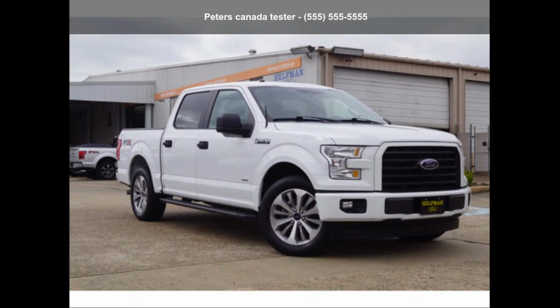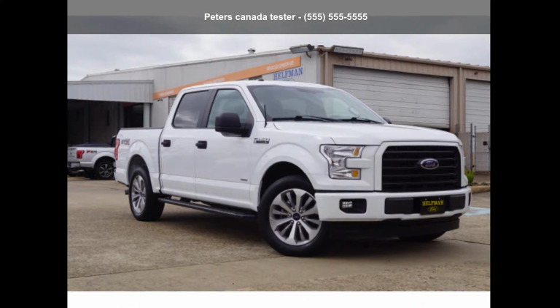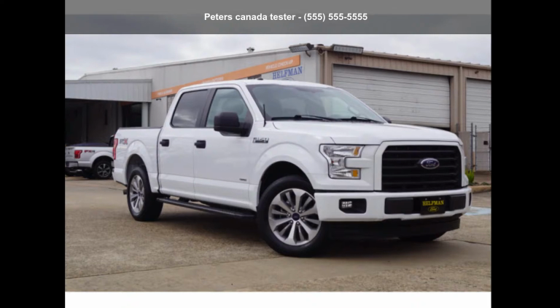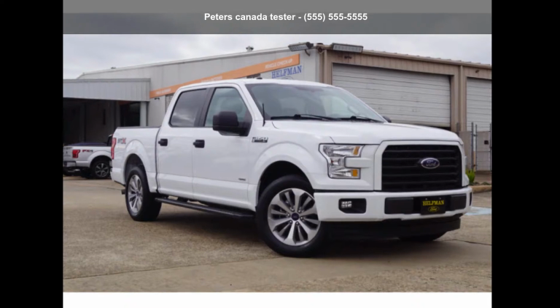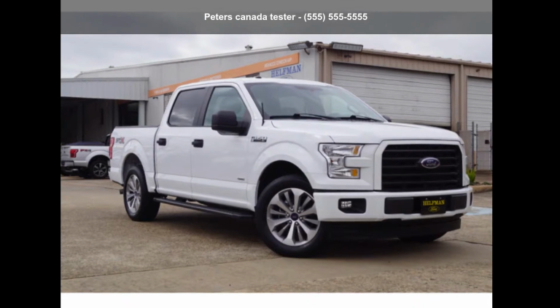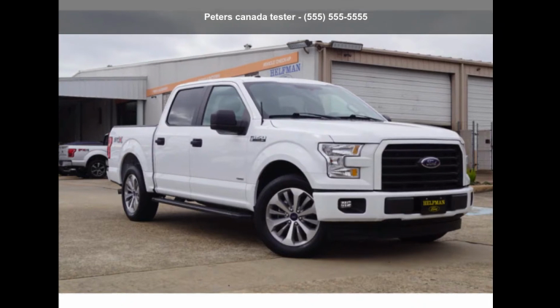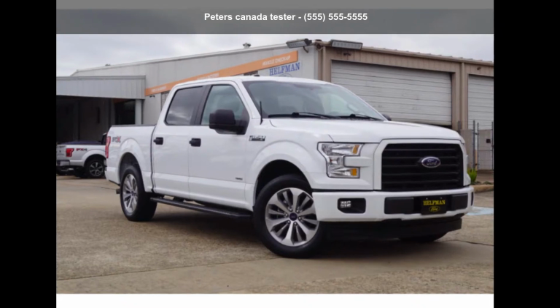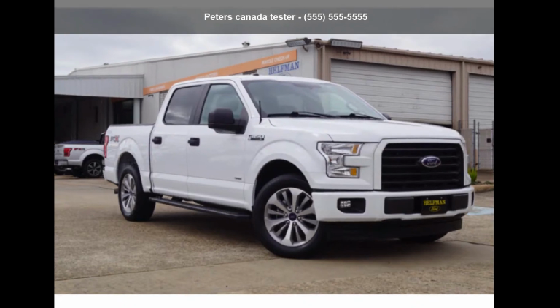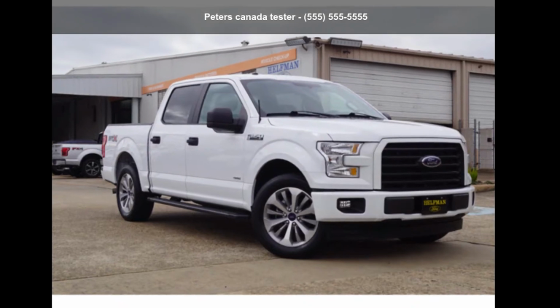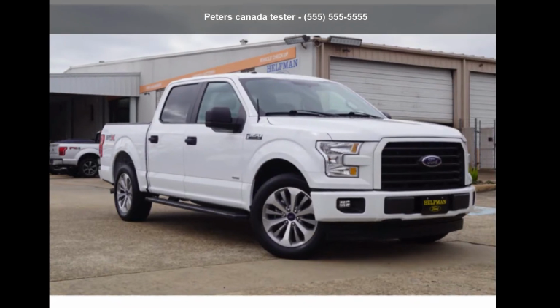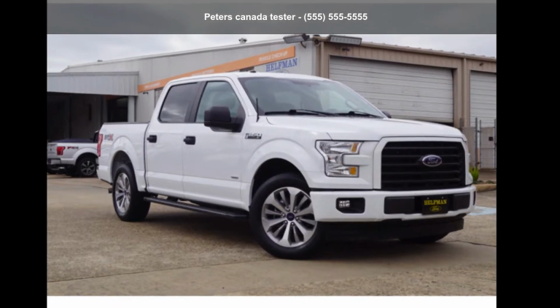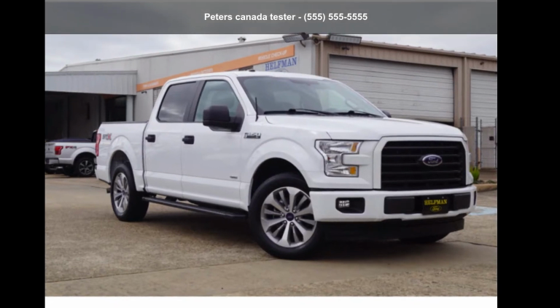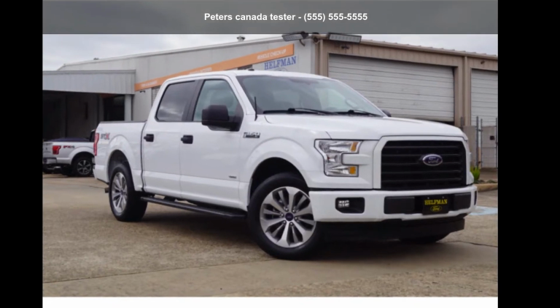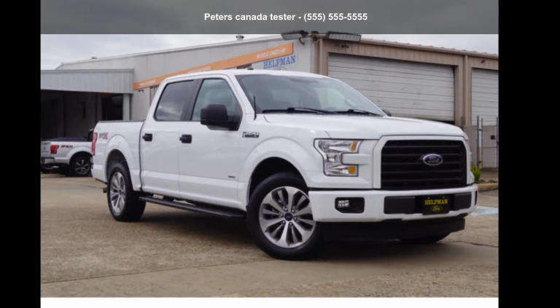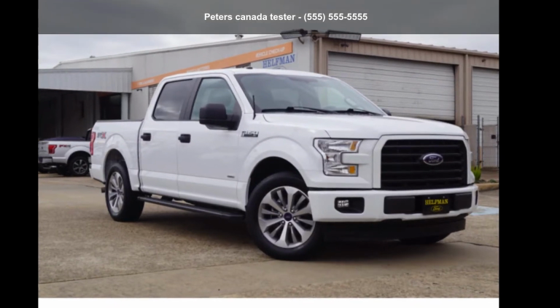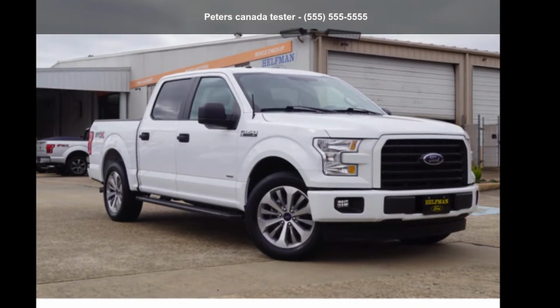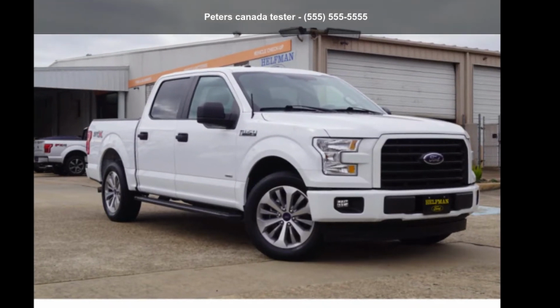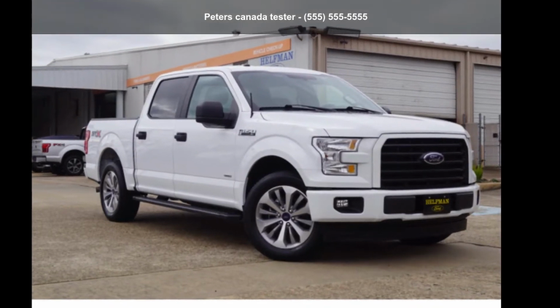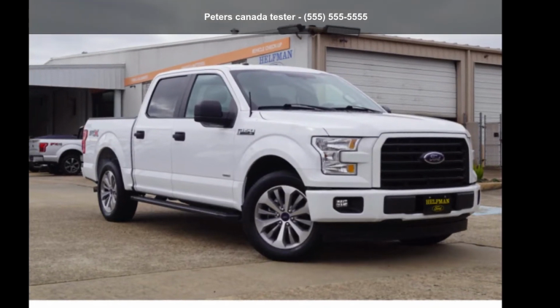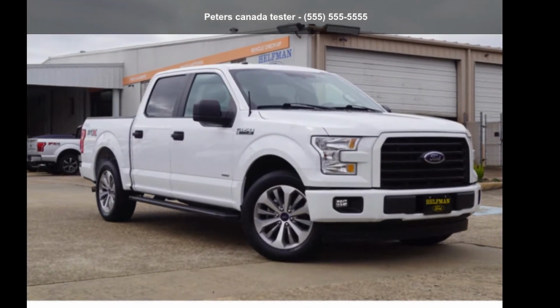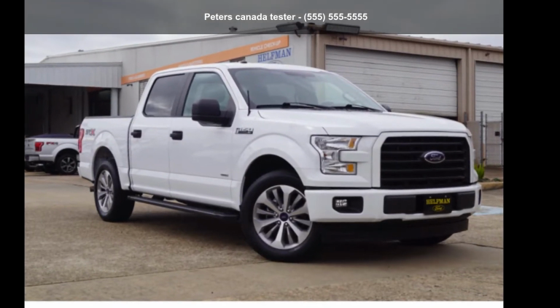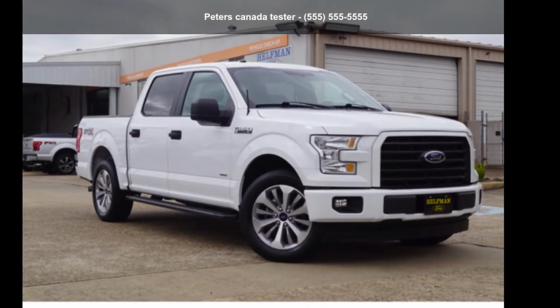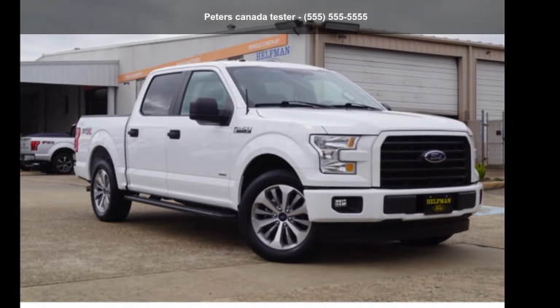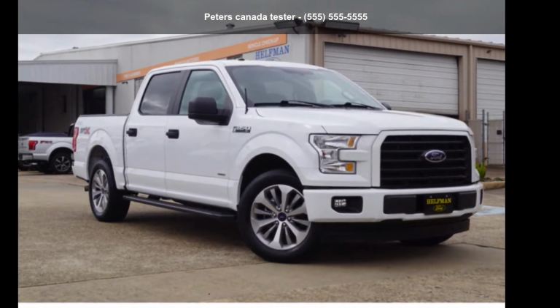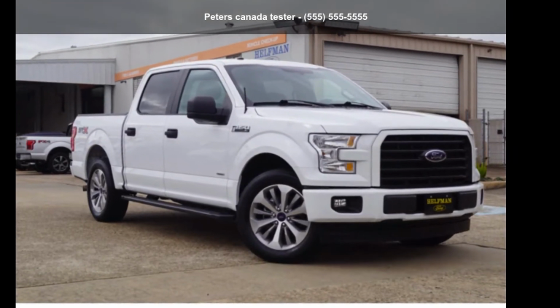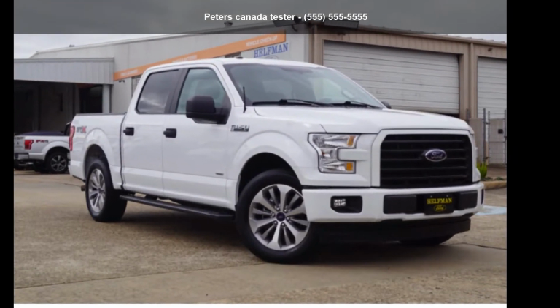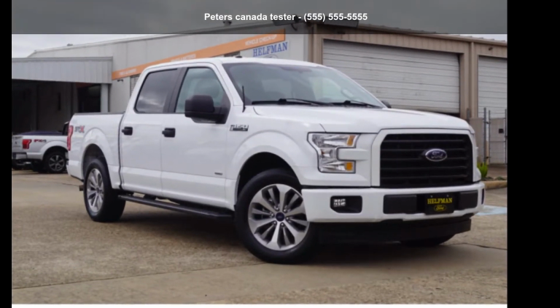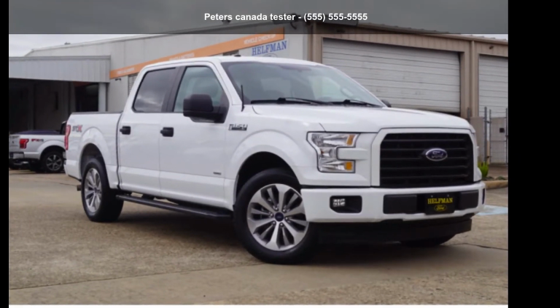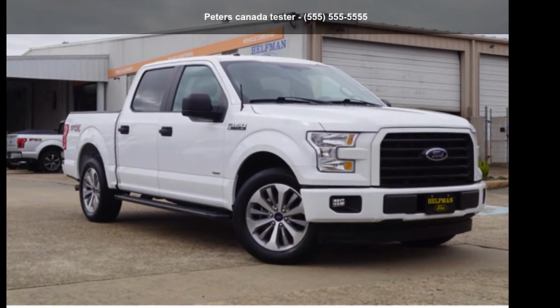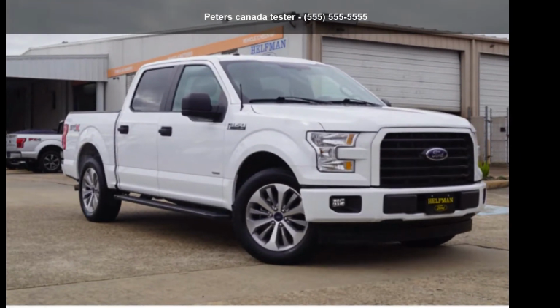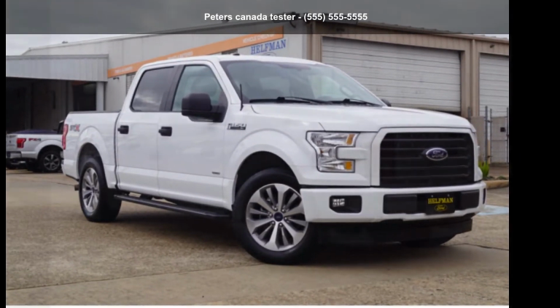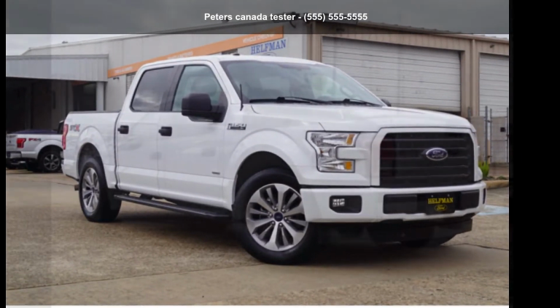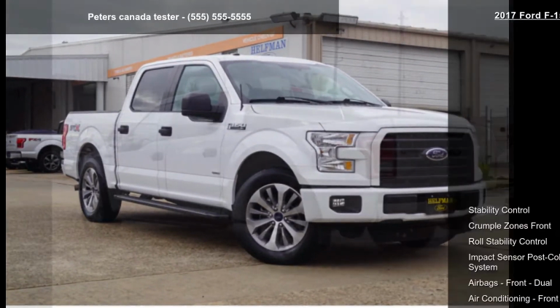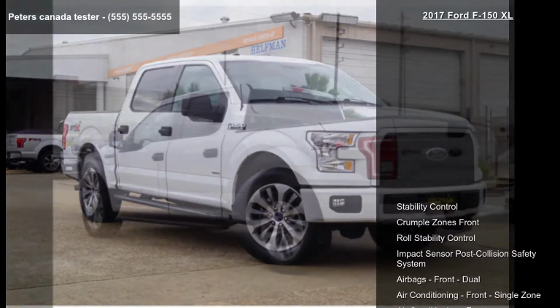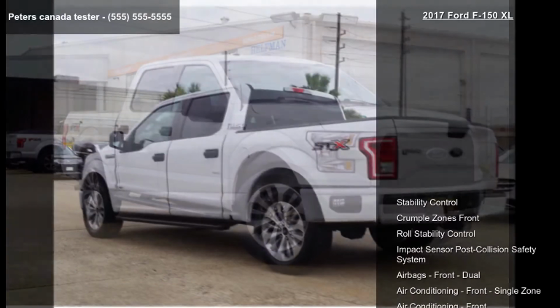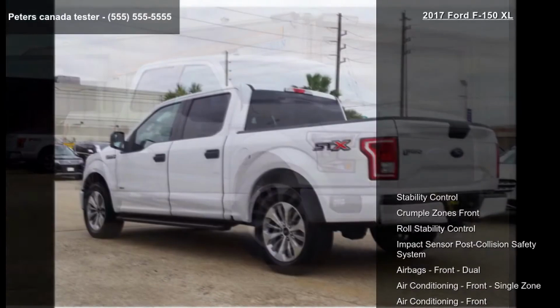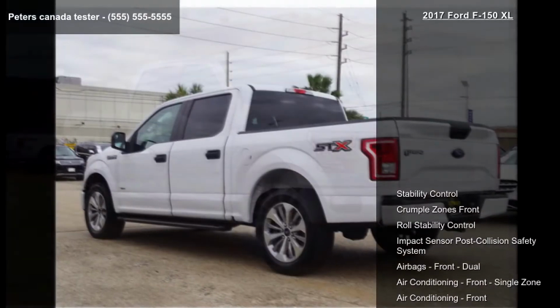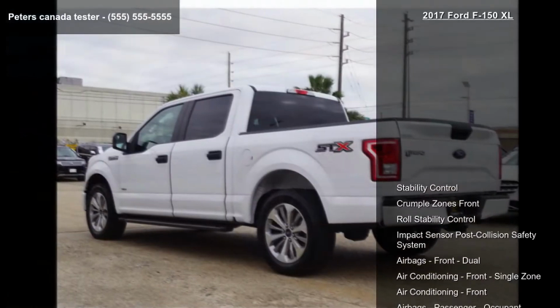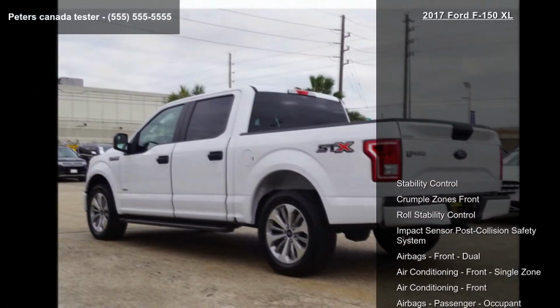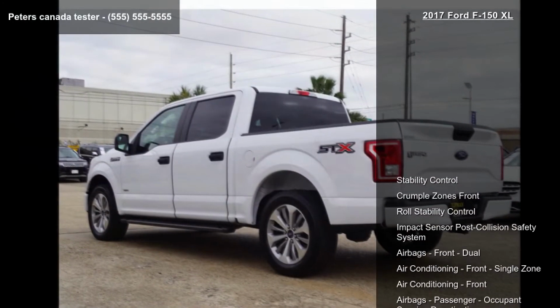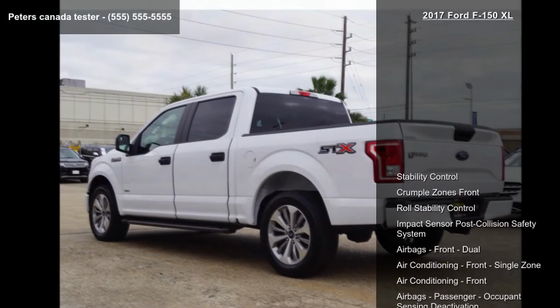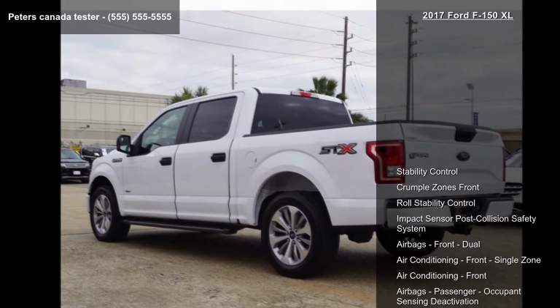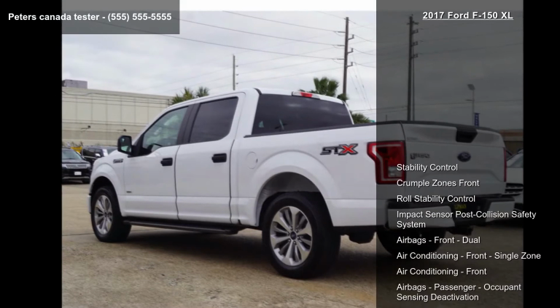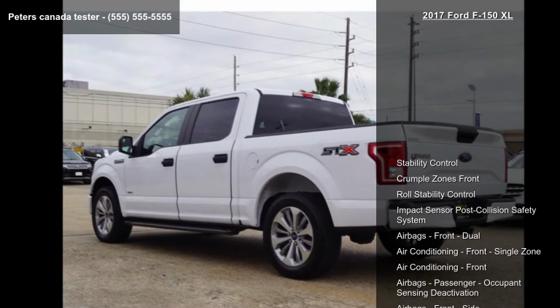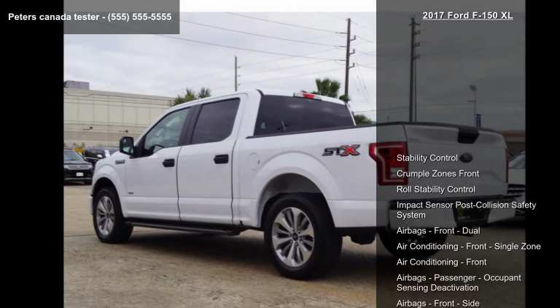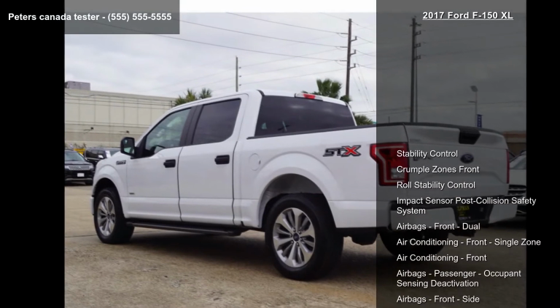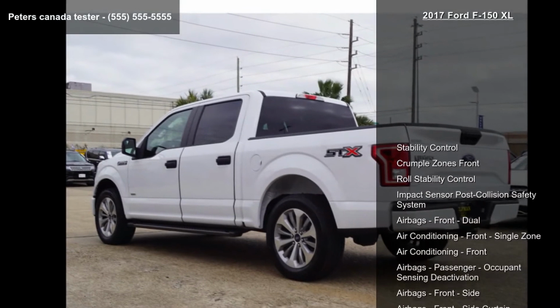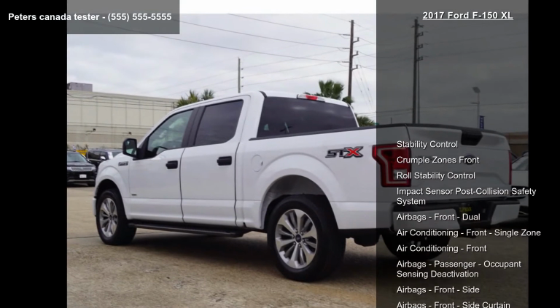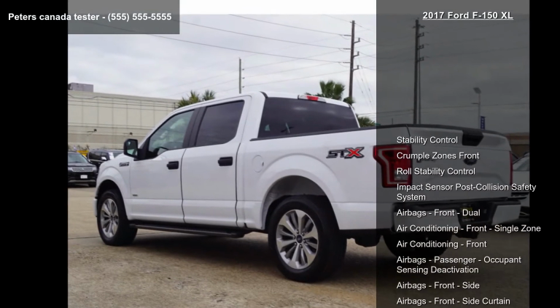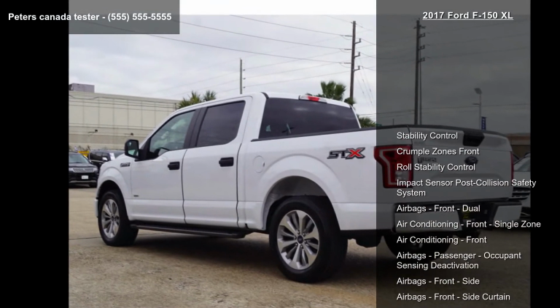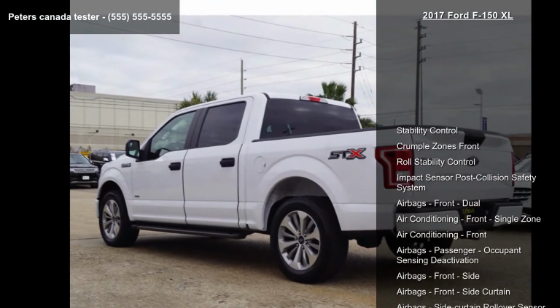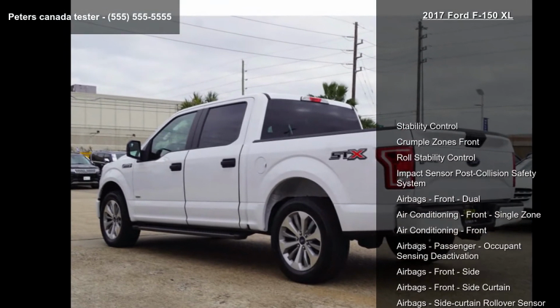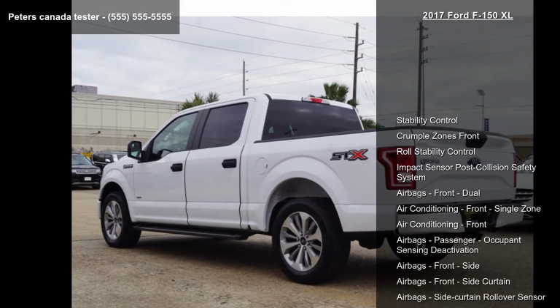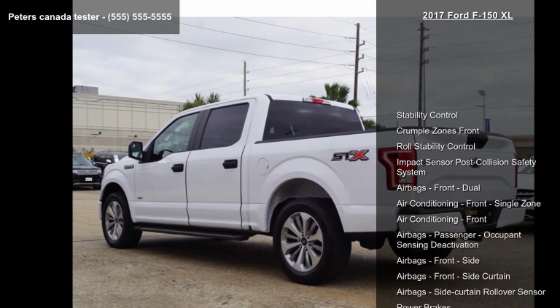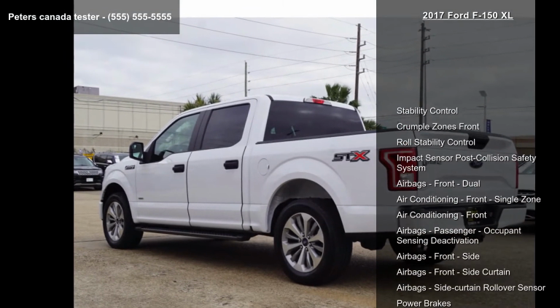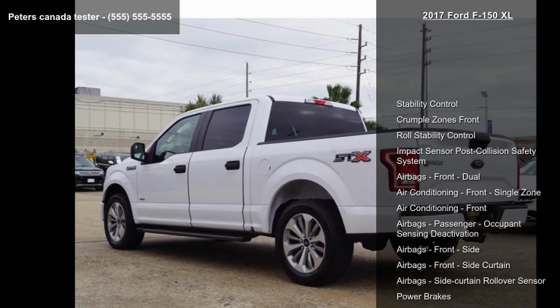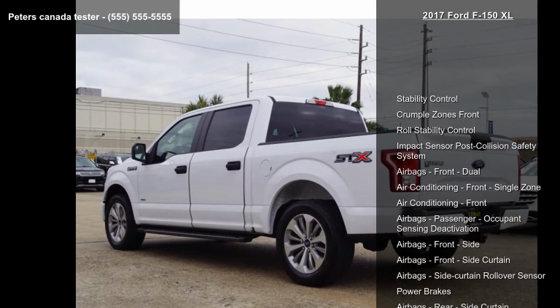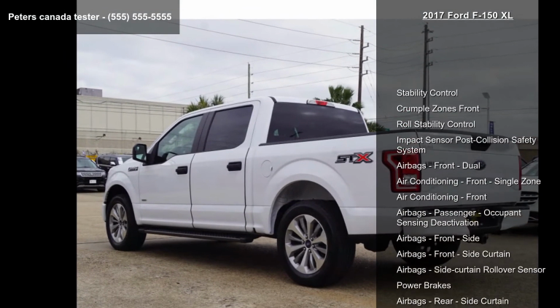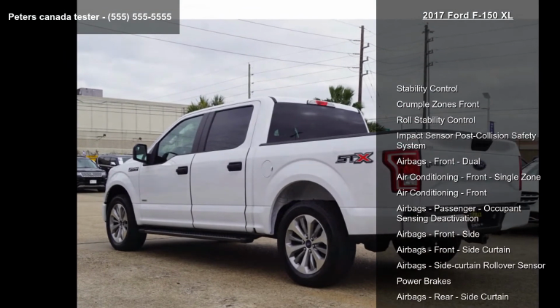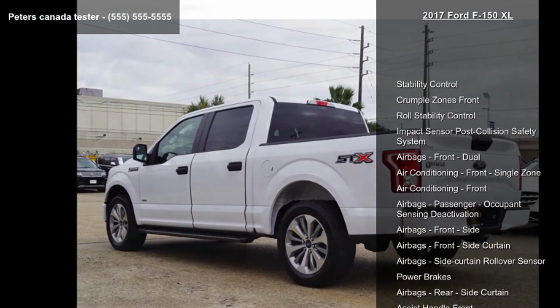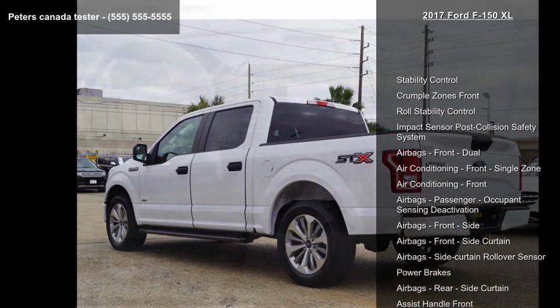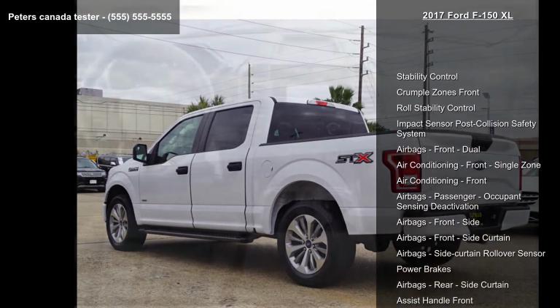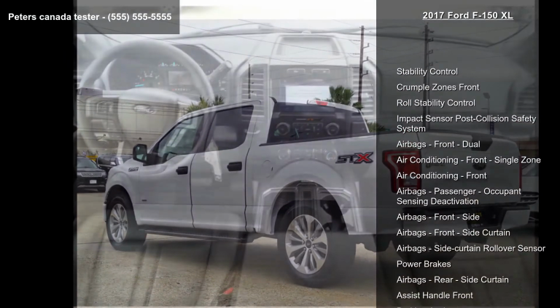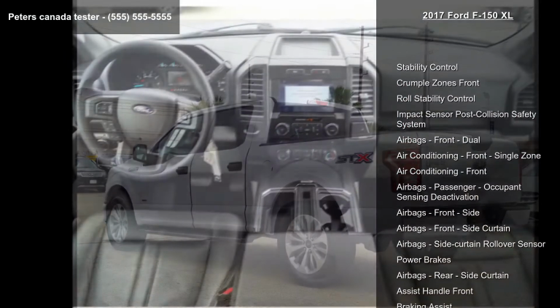Check out this Ford 2017 F-150XL. If you are looking for a first-rate auto, this one could be yours today.